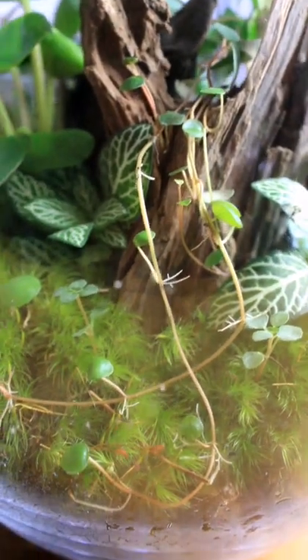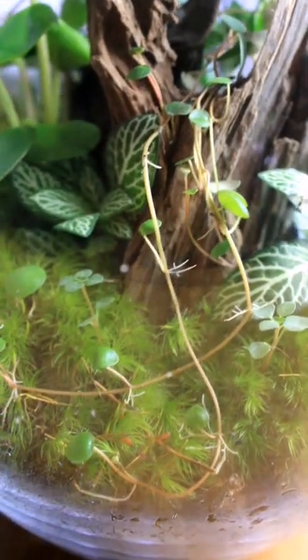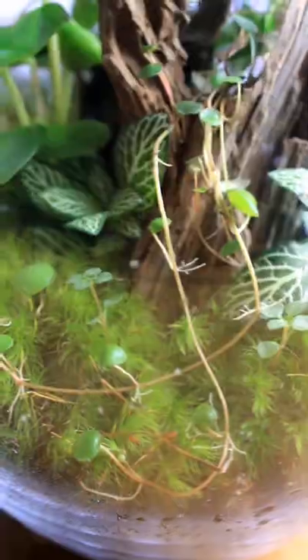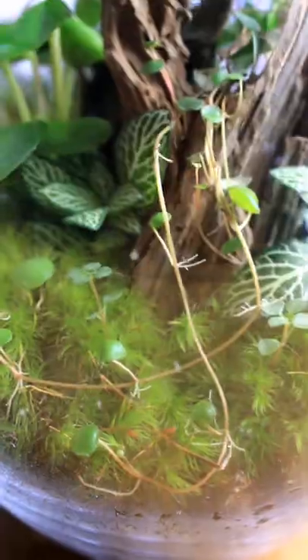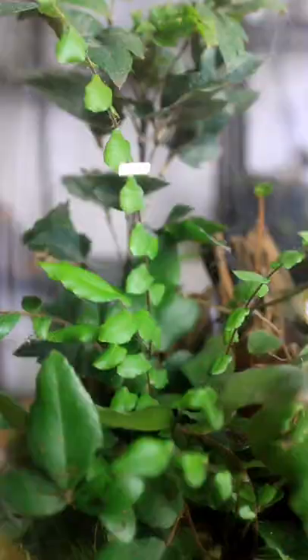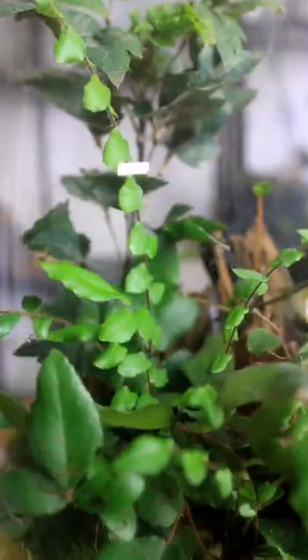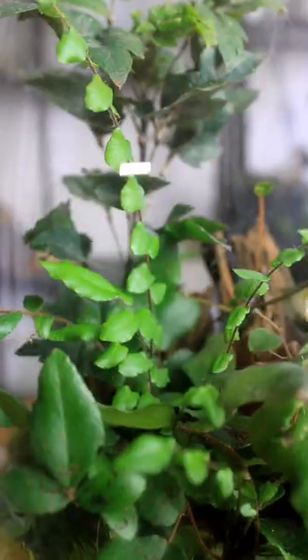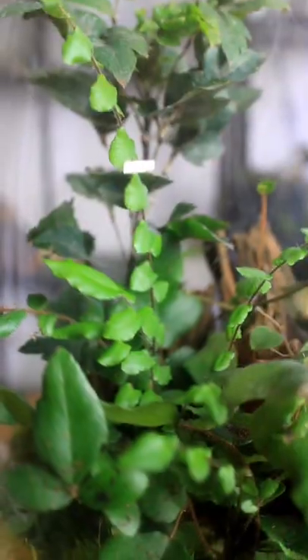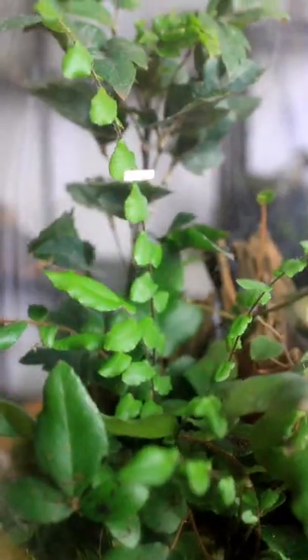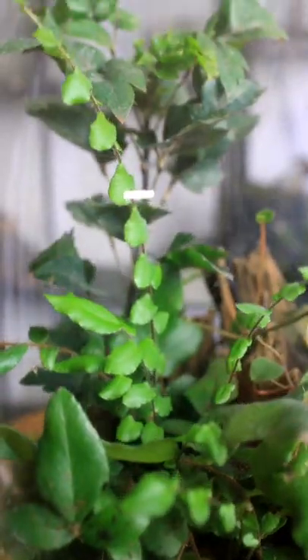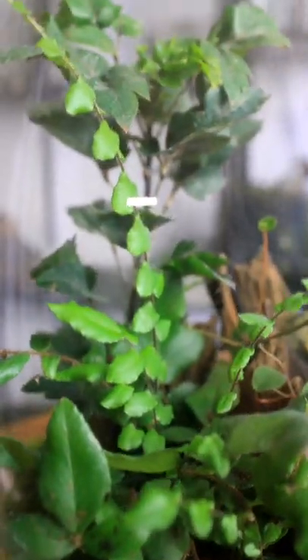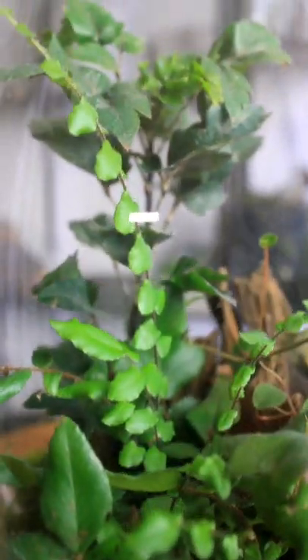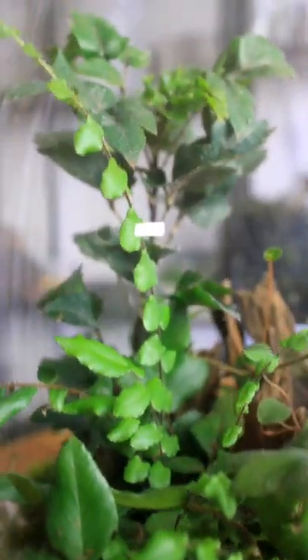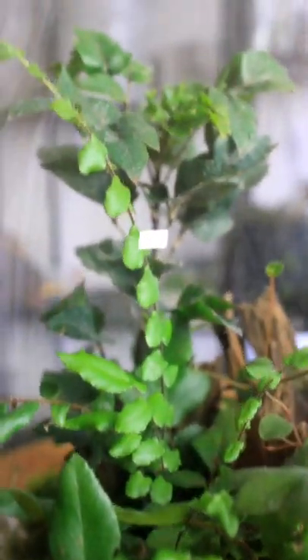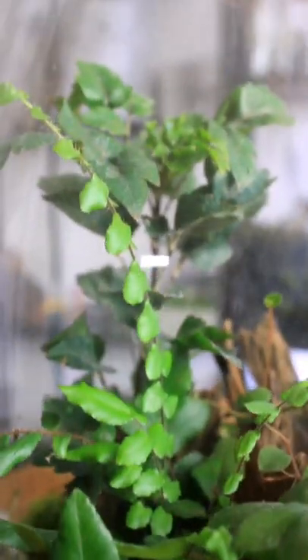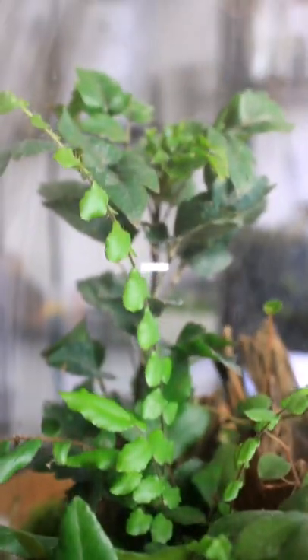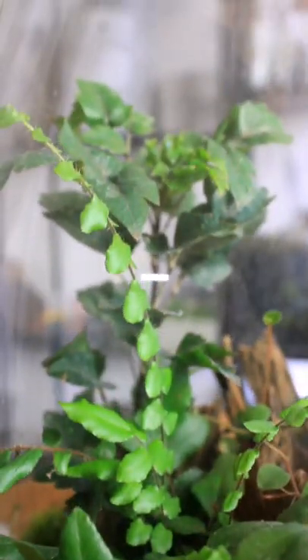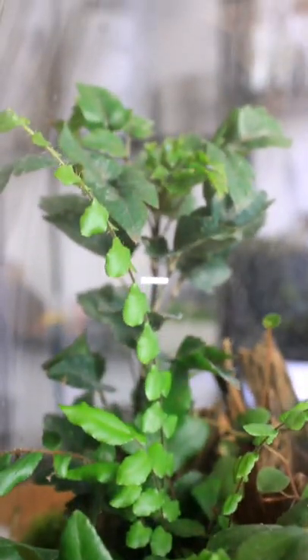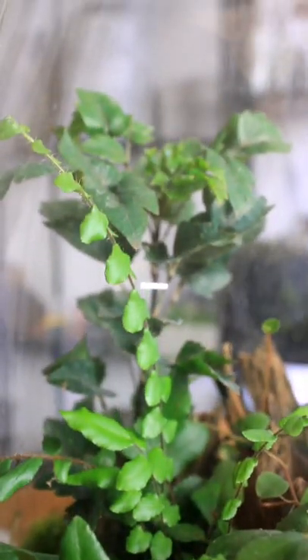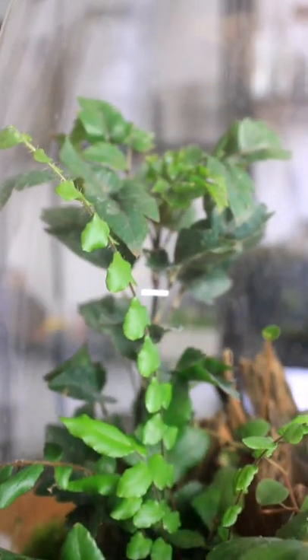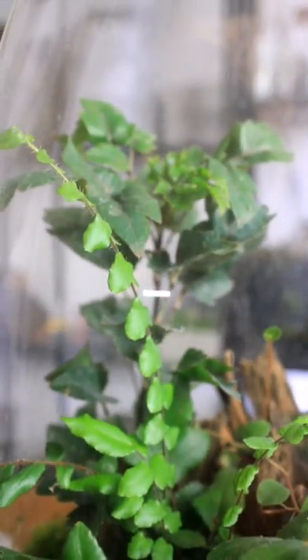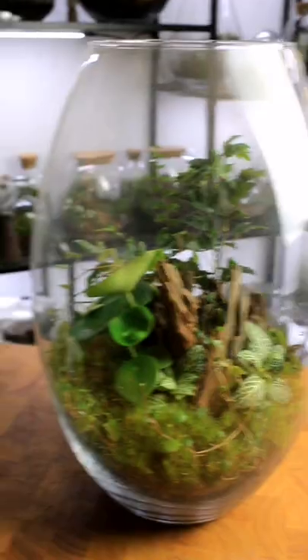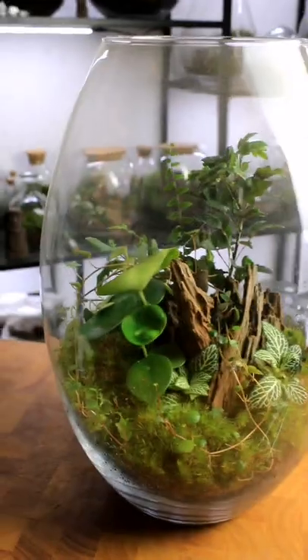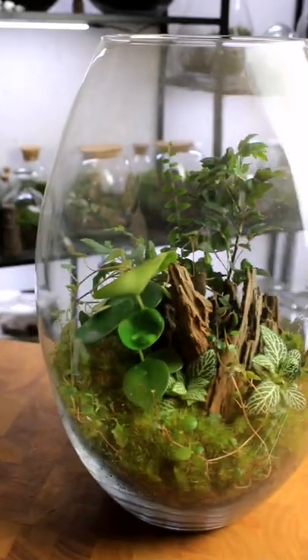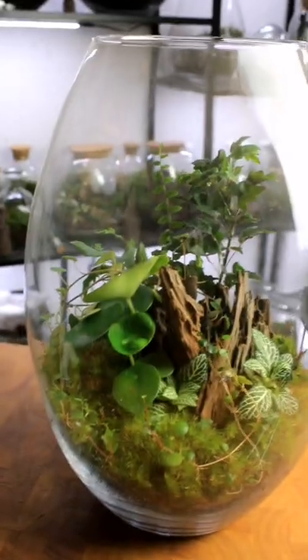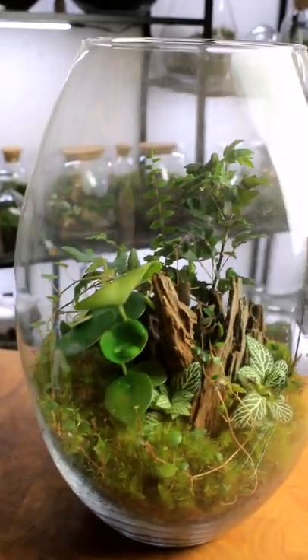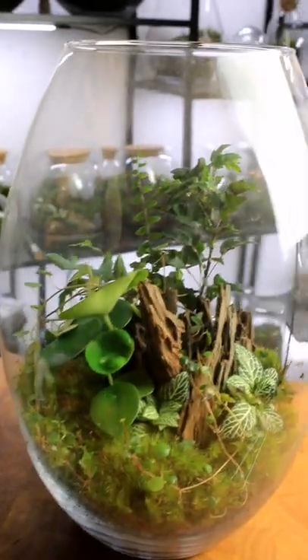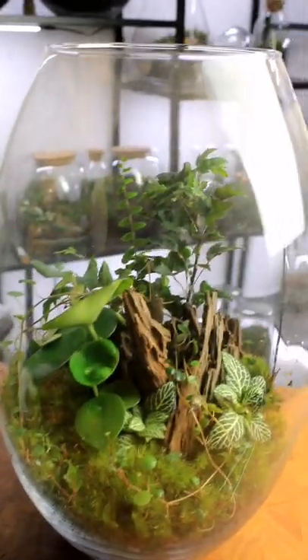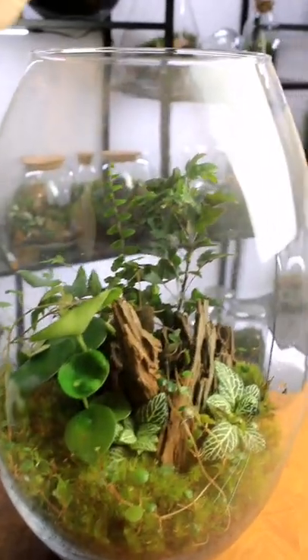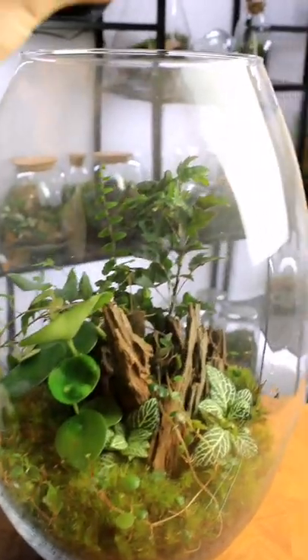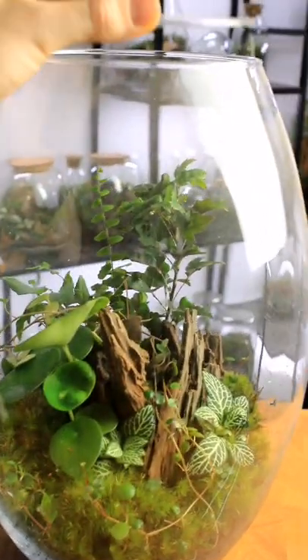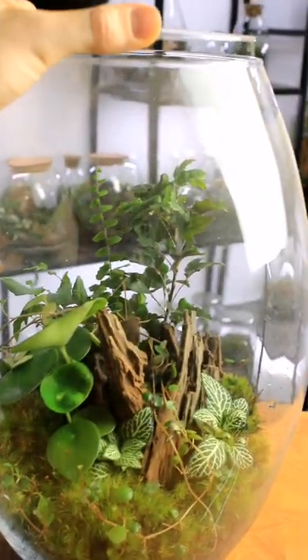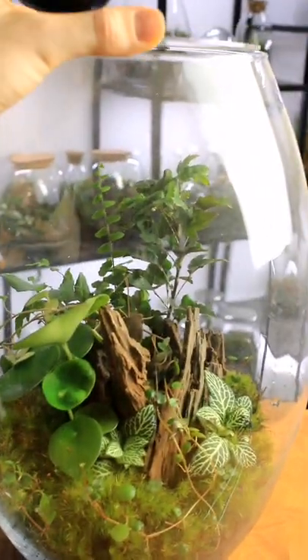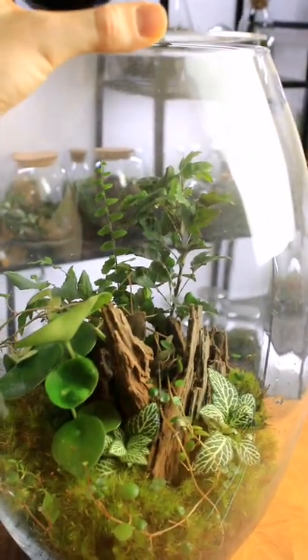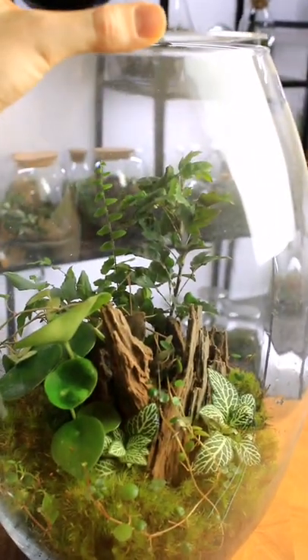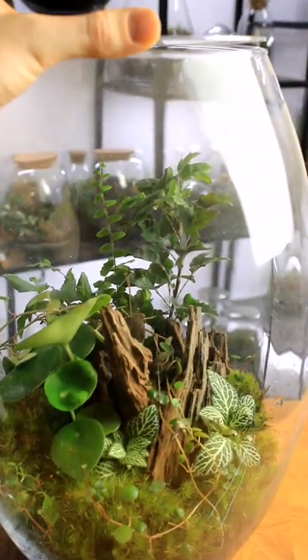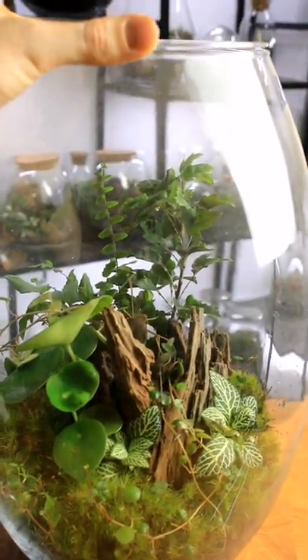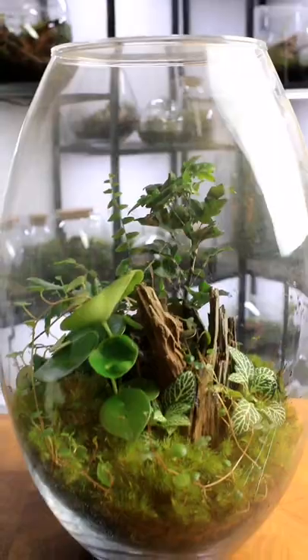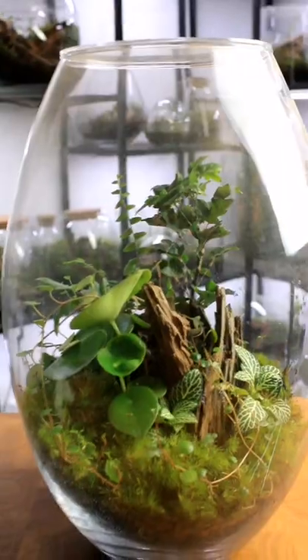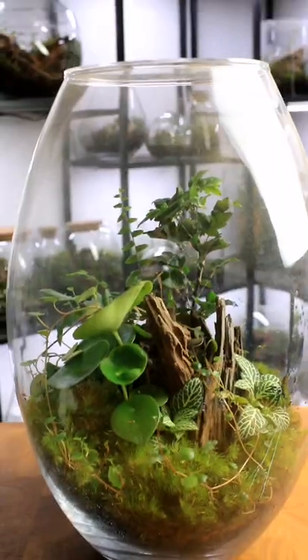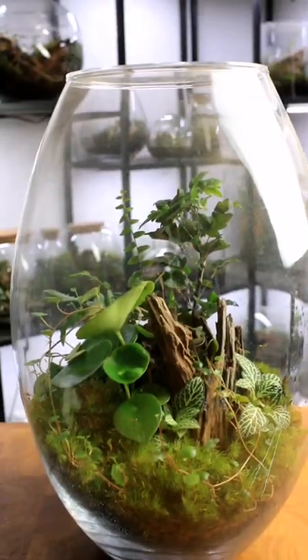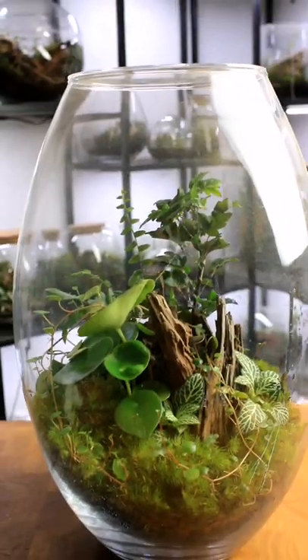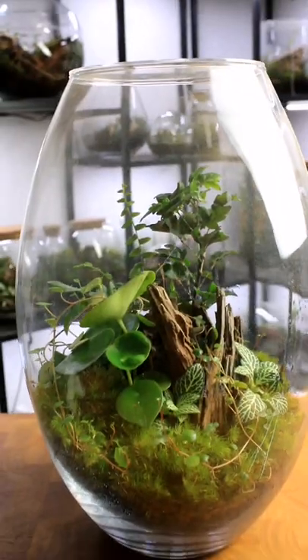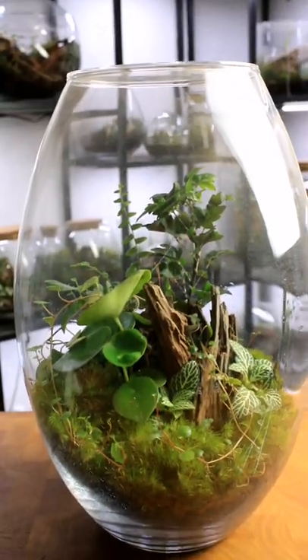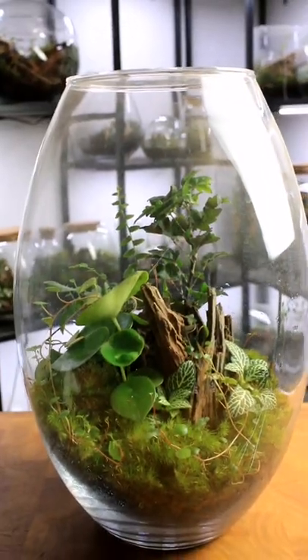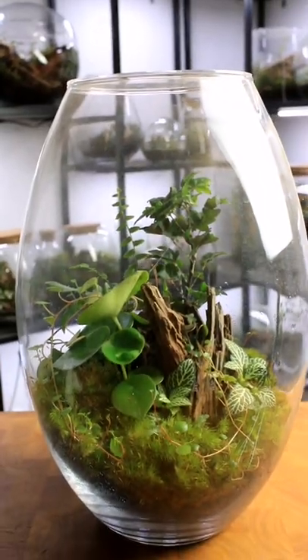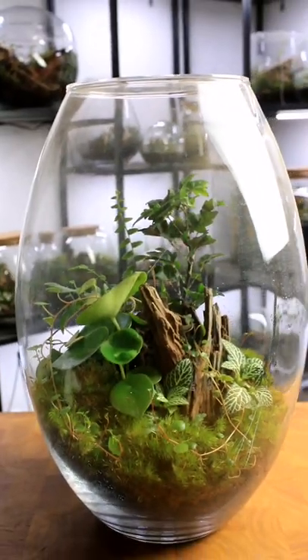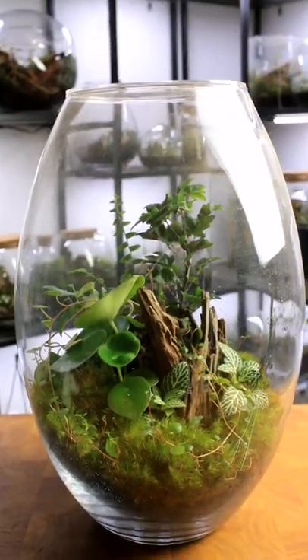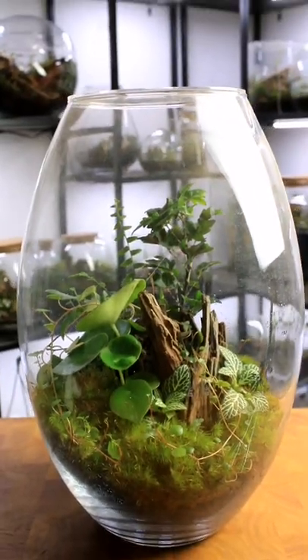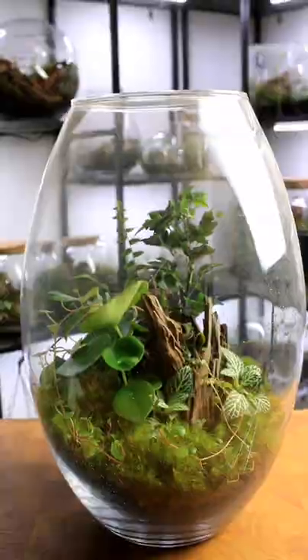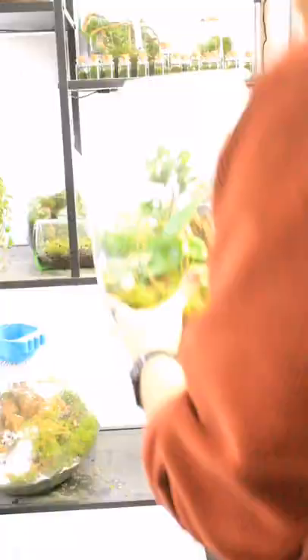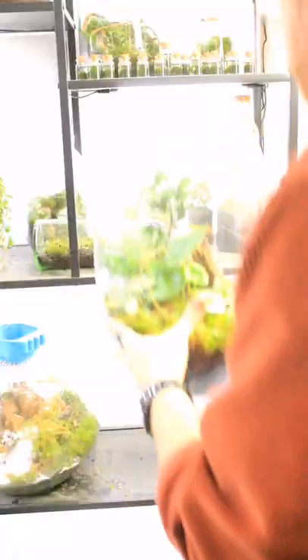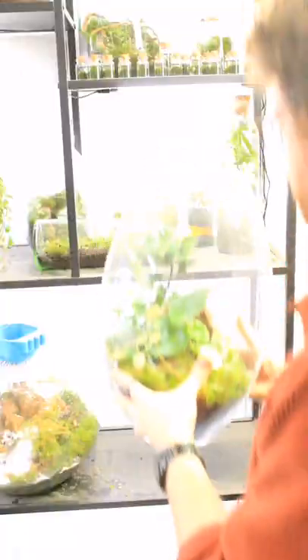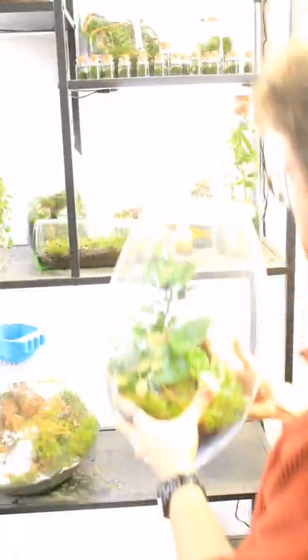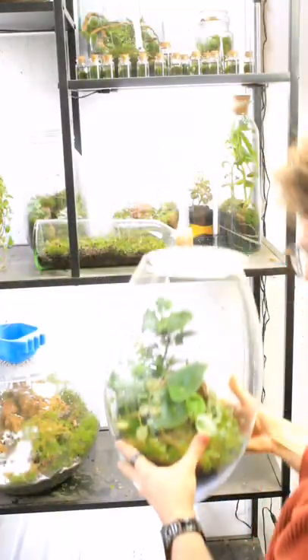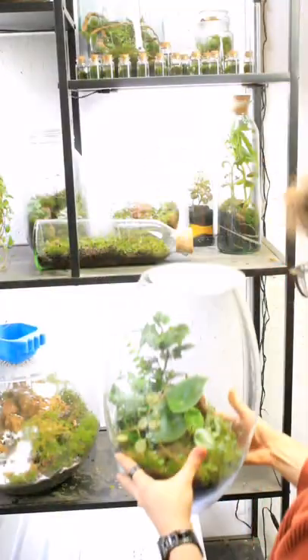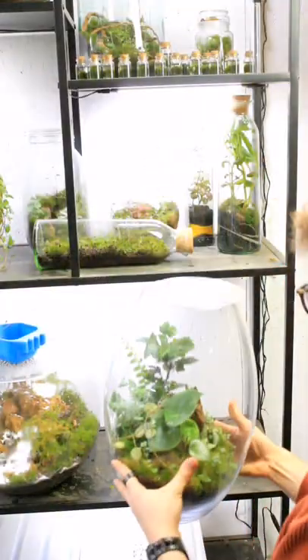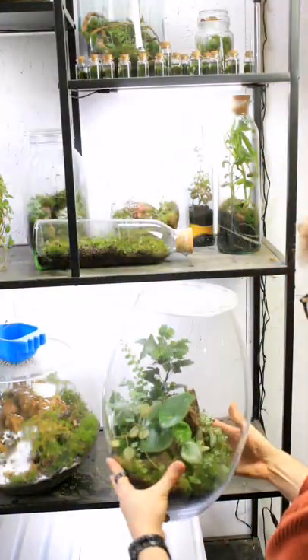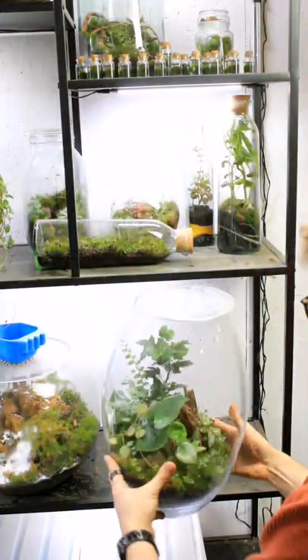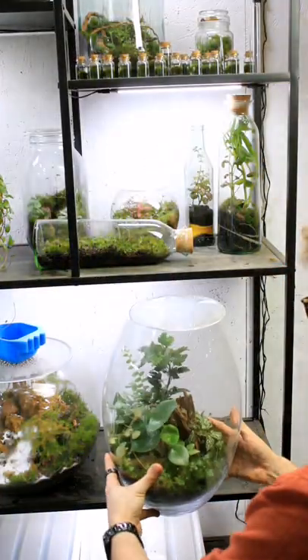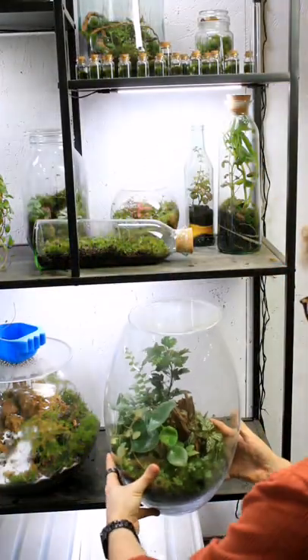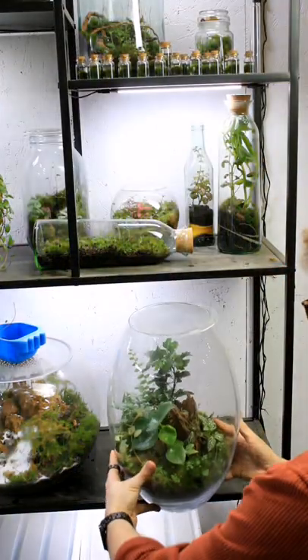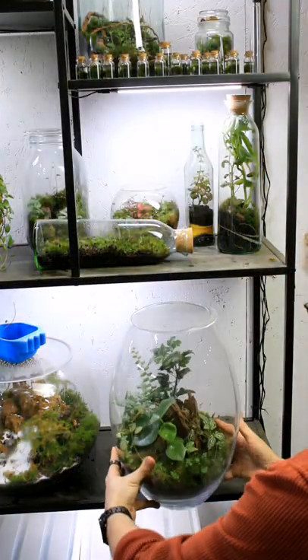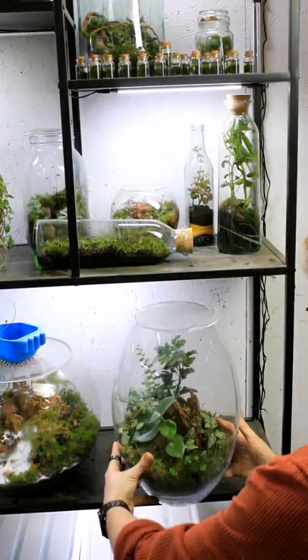We have some healthy new root growth, and the fern is looking really good. I'm going to put the lid back on and leave this one for a few more weeks, and we can see how it grows.